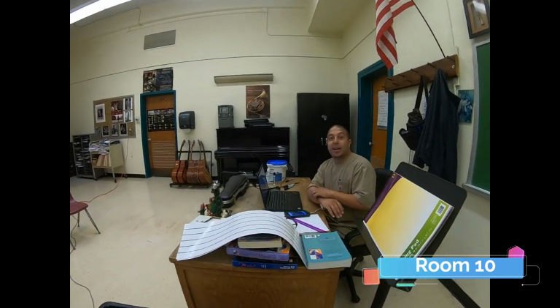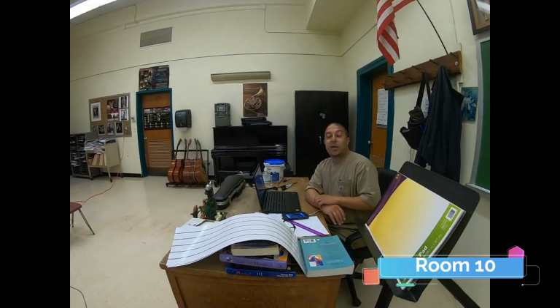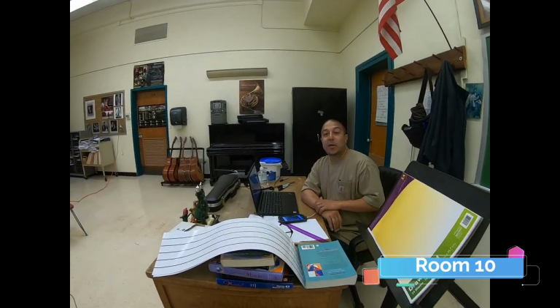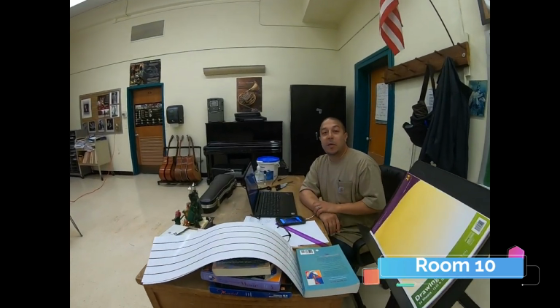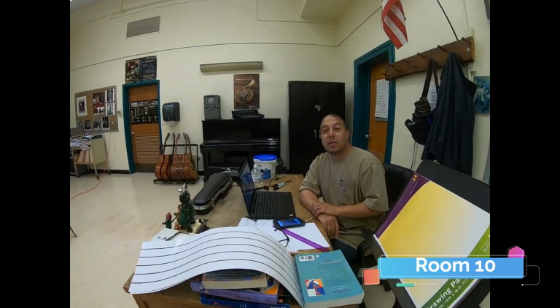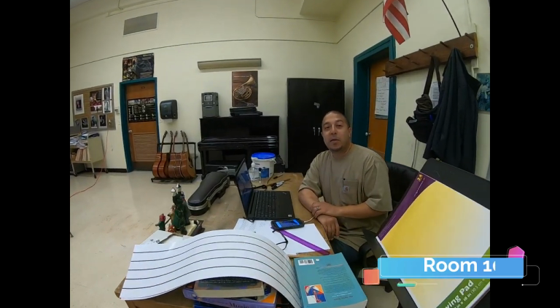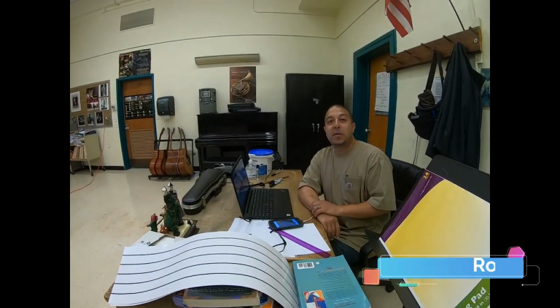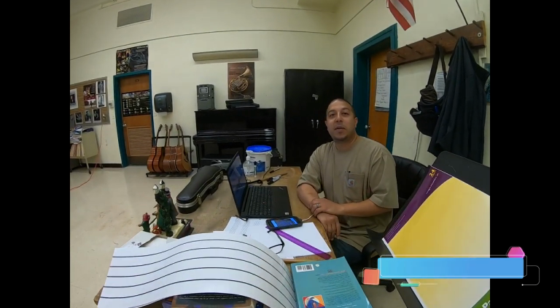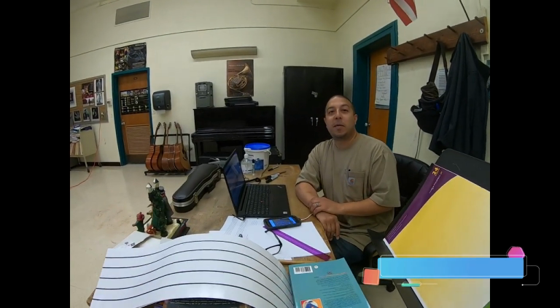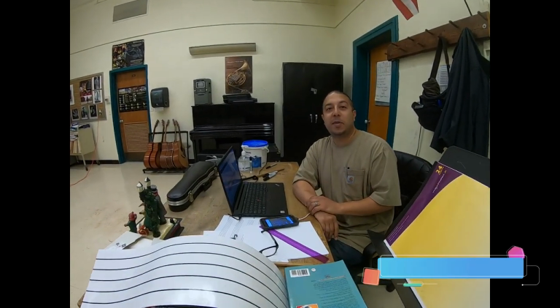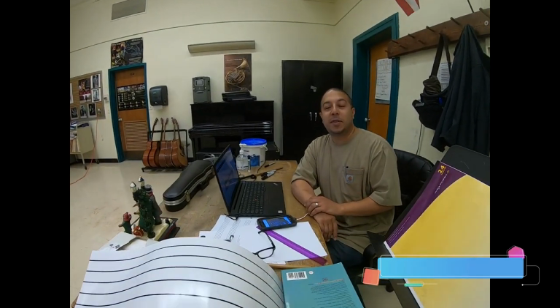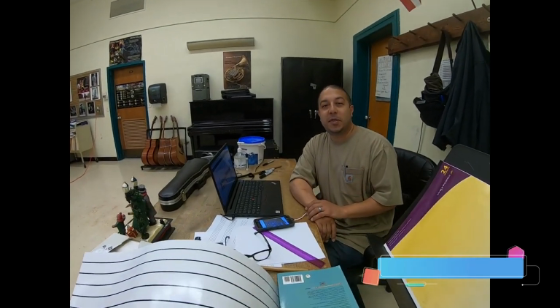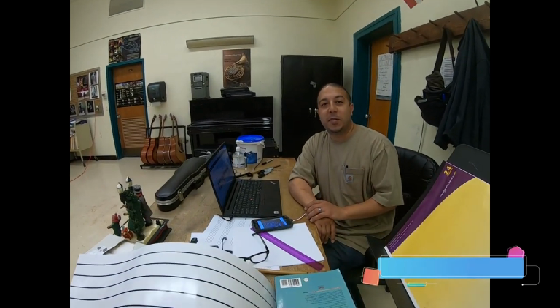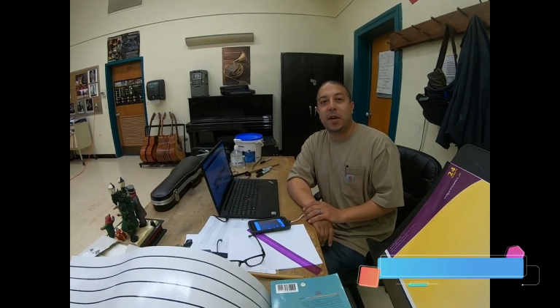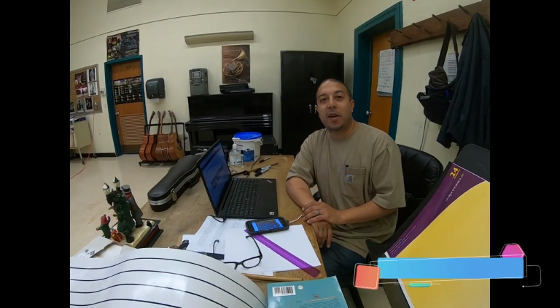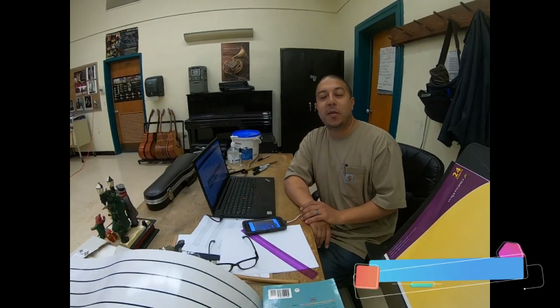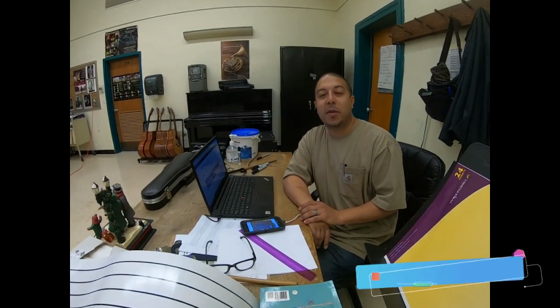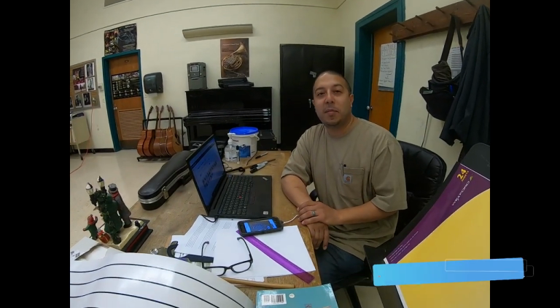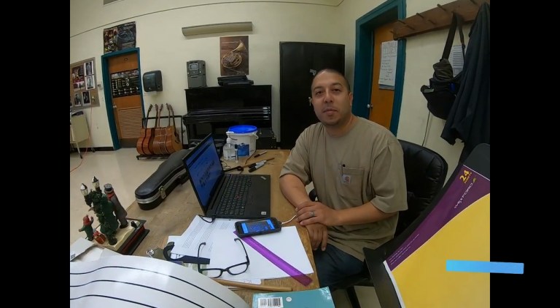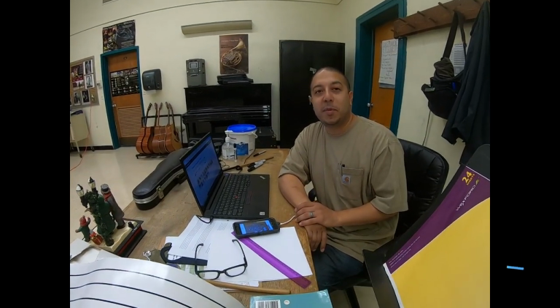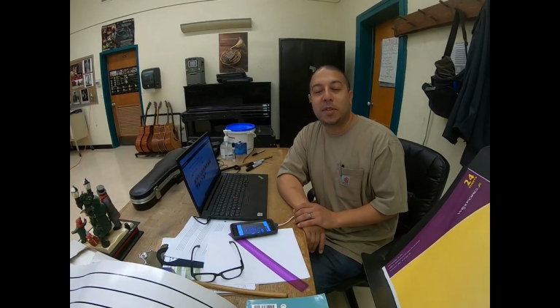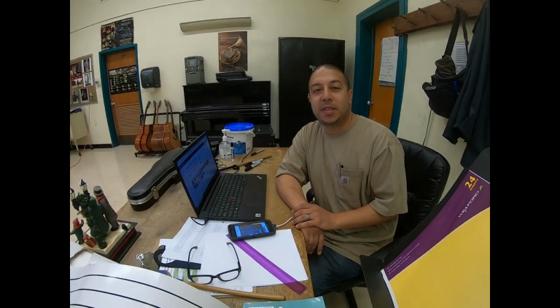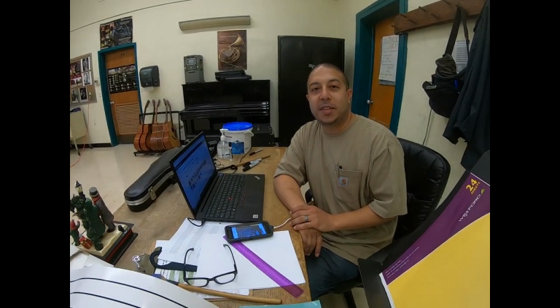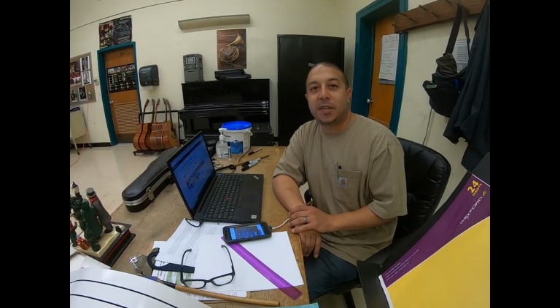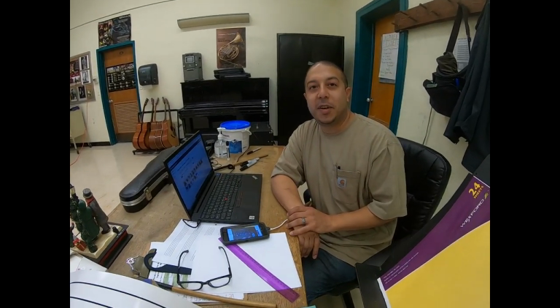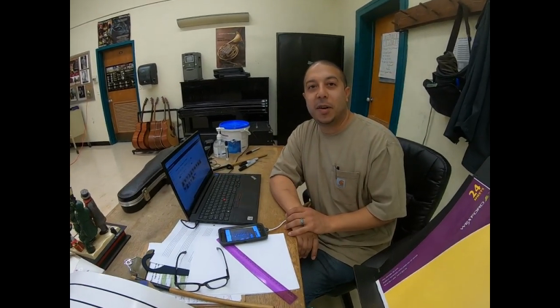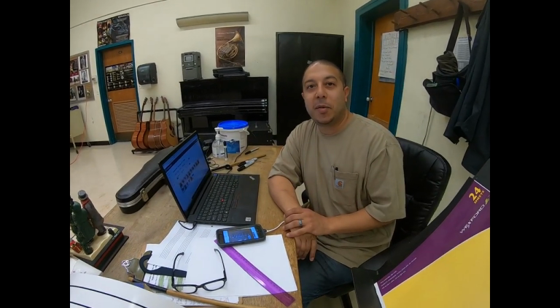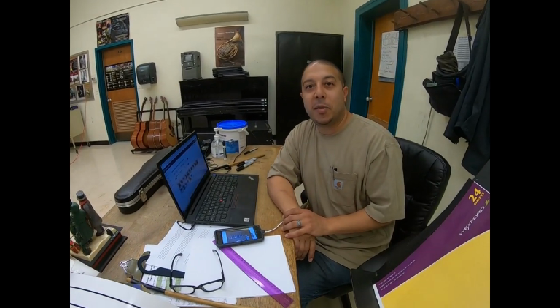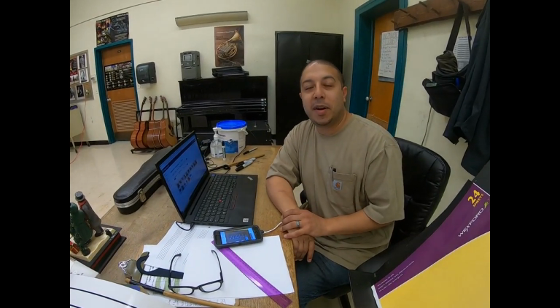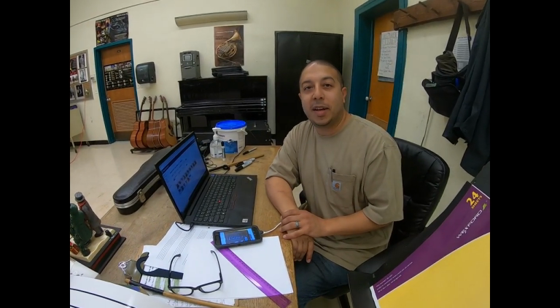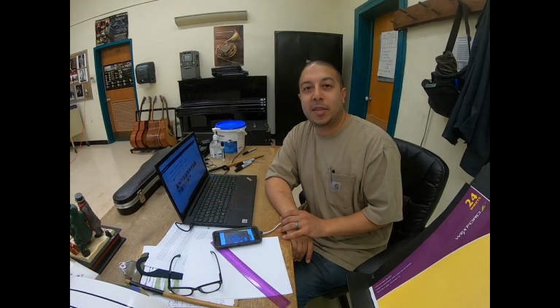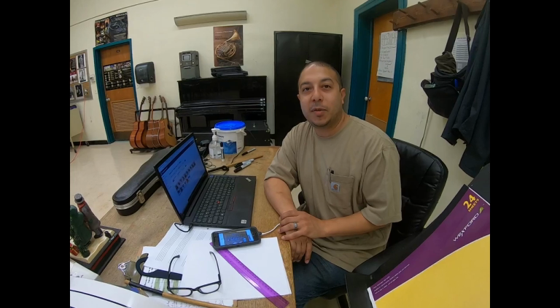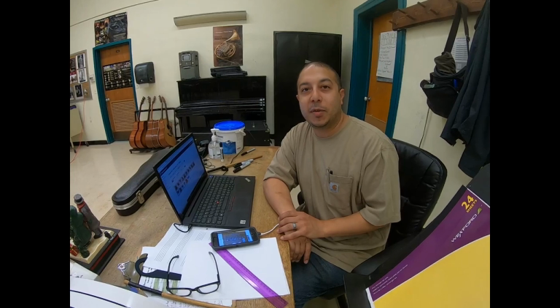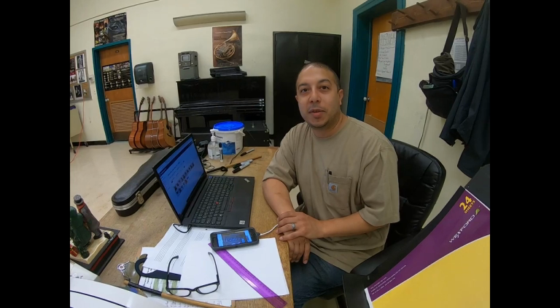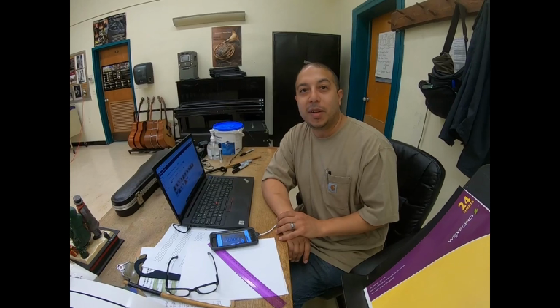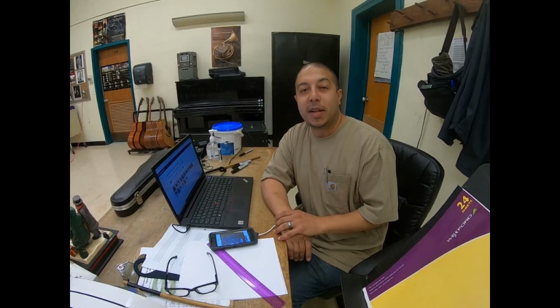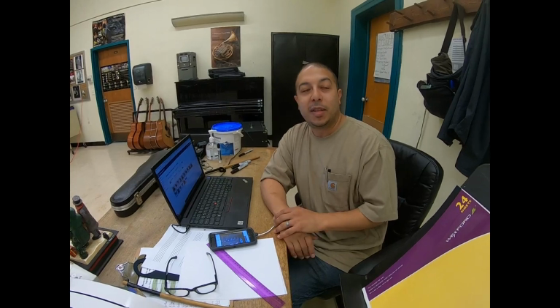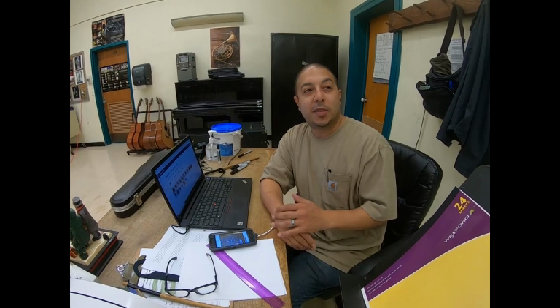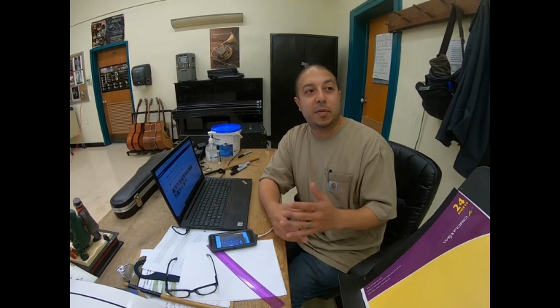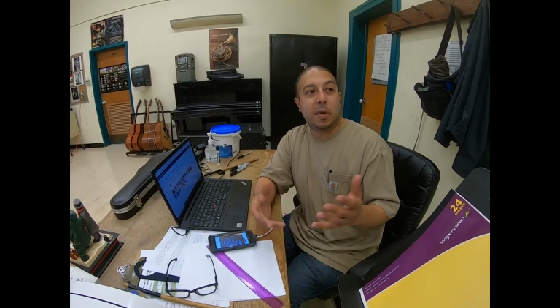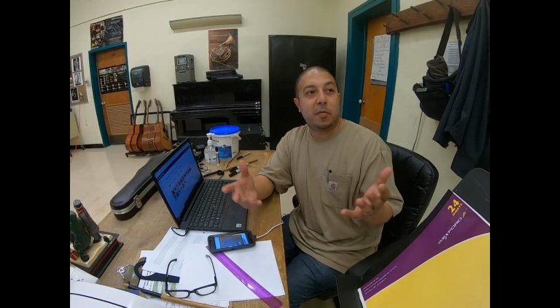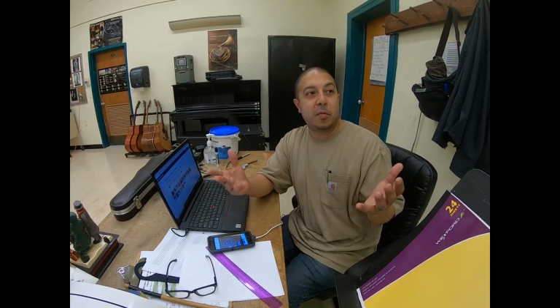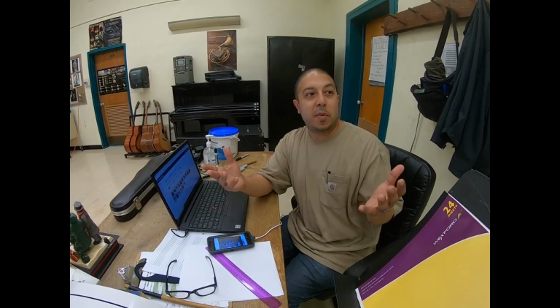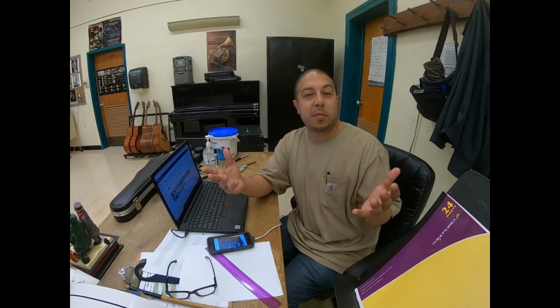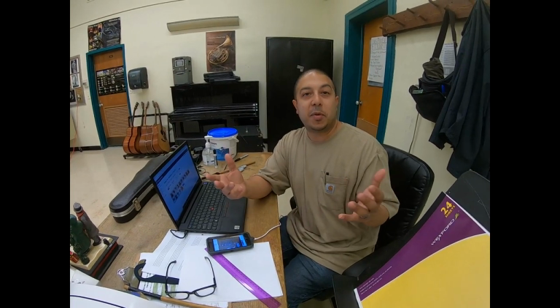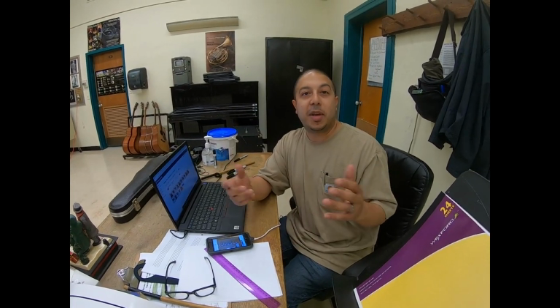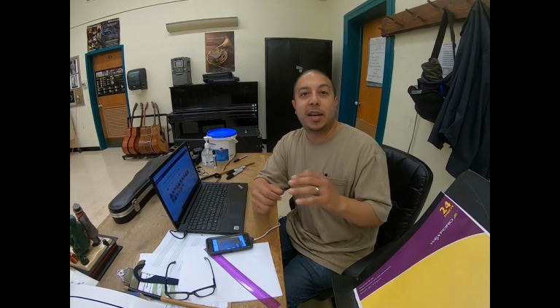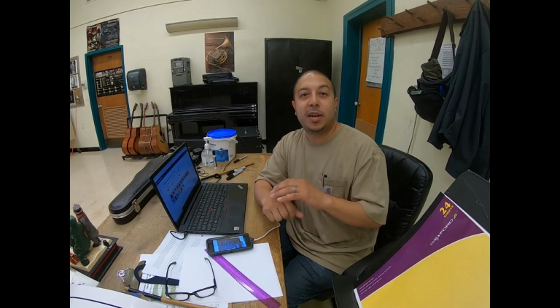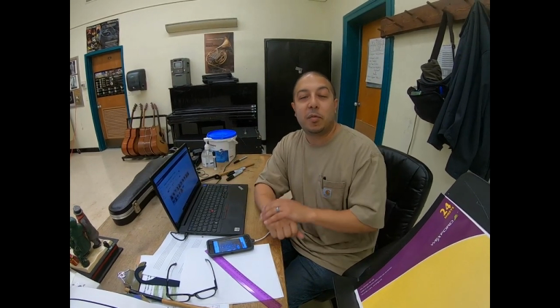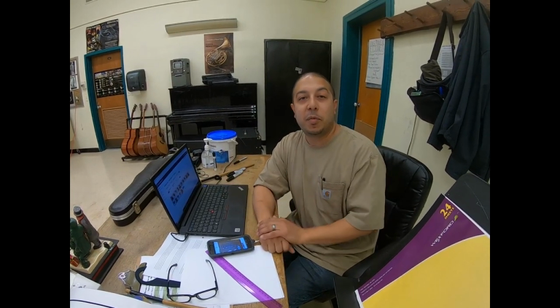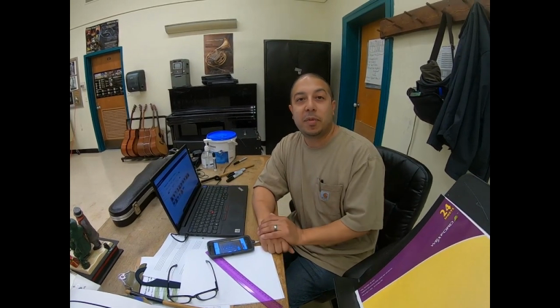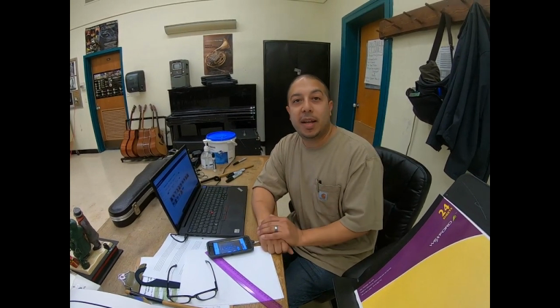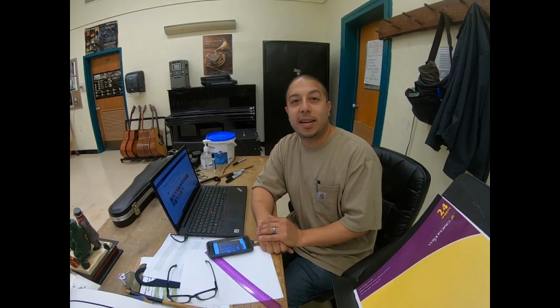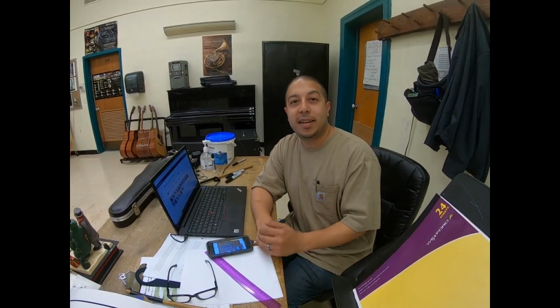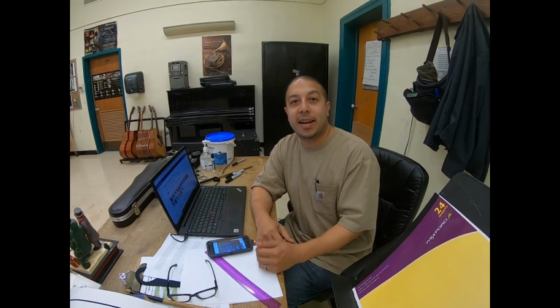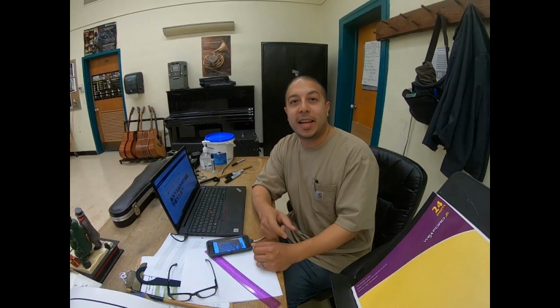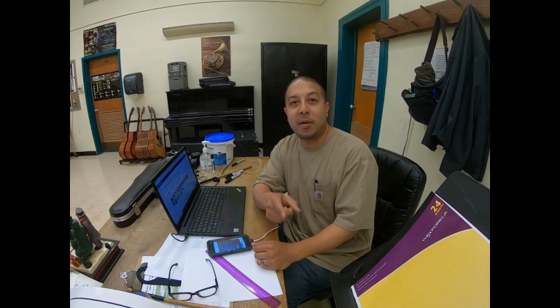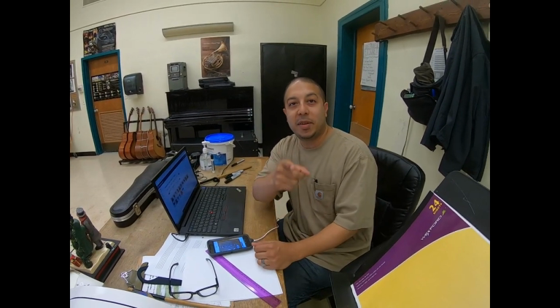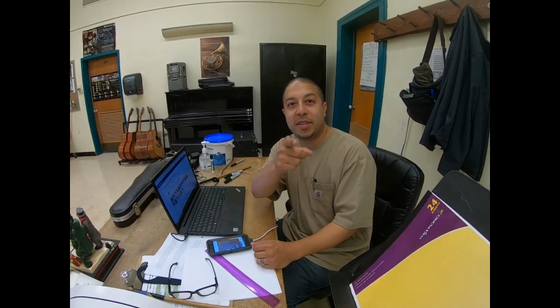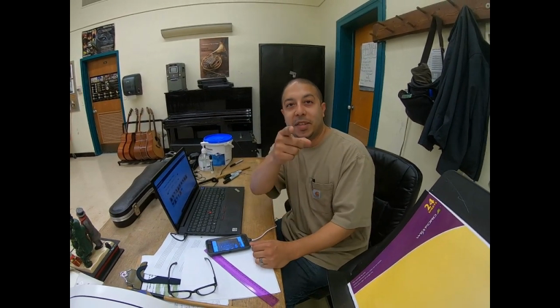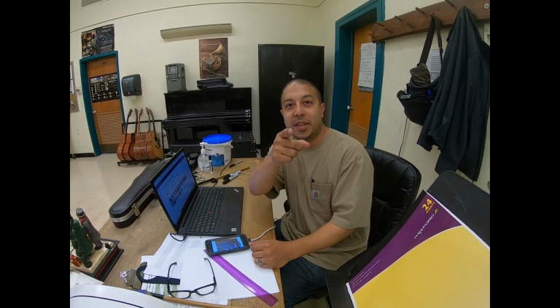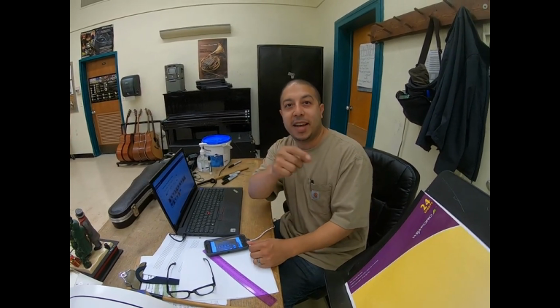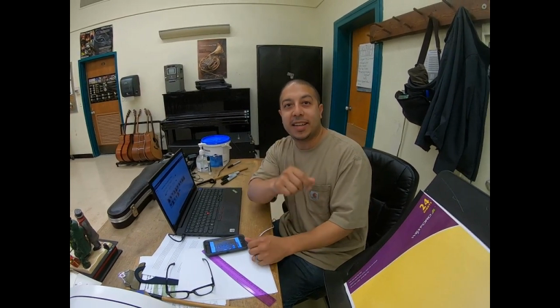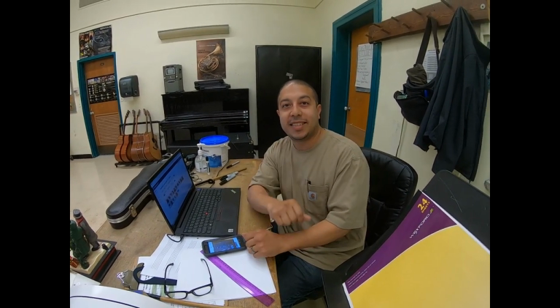Hello, how are you? I'm Mr. Serrano. I'm the music teacher here at Gorton High School. This is my room. I'm located in room 10. I can't wait to see you guys.